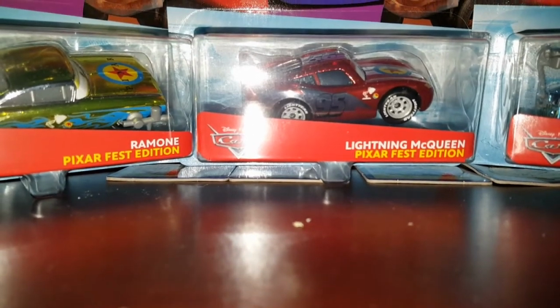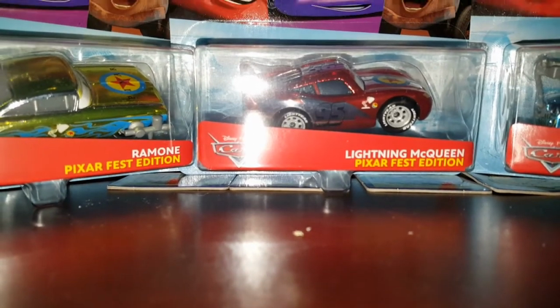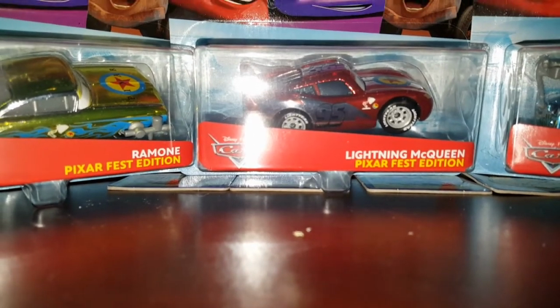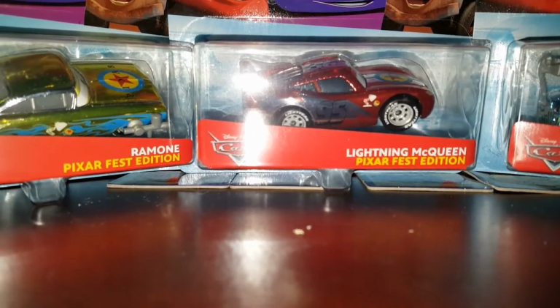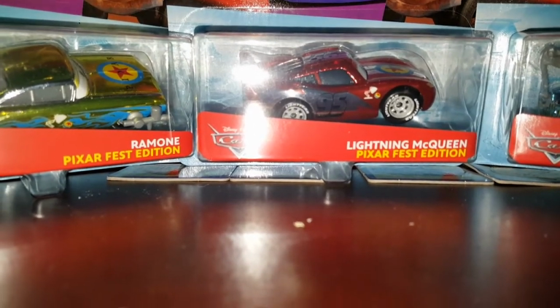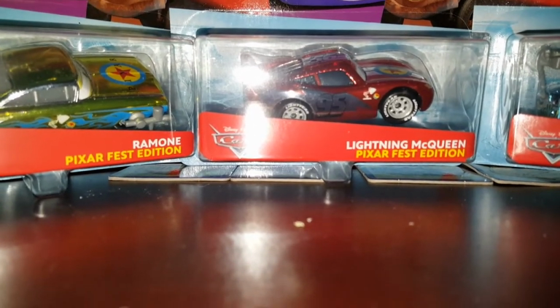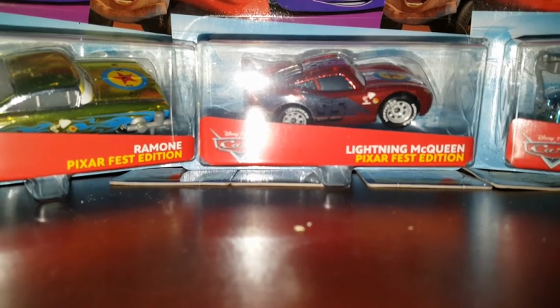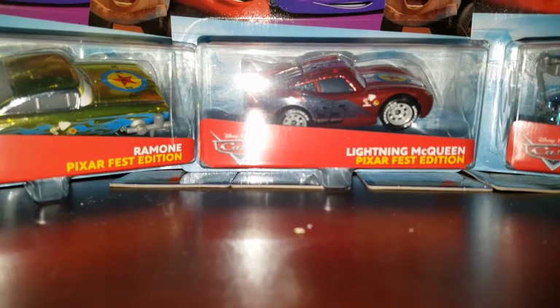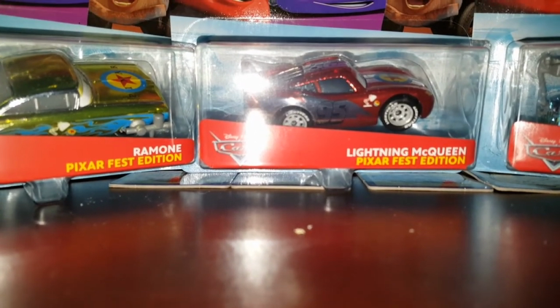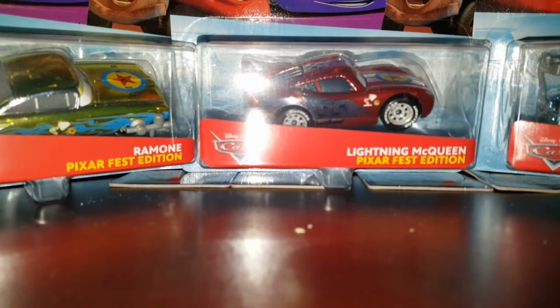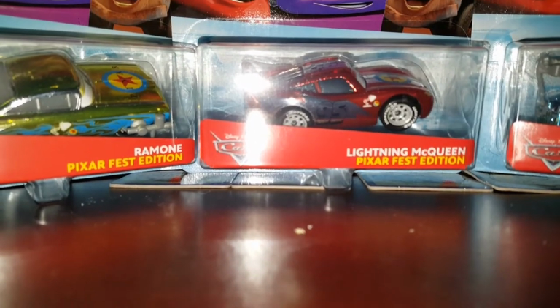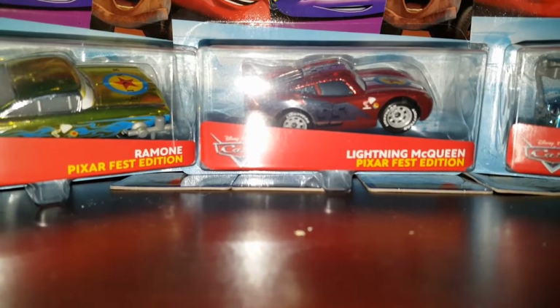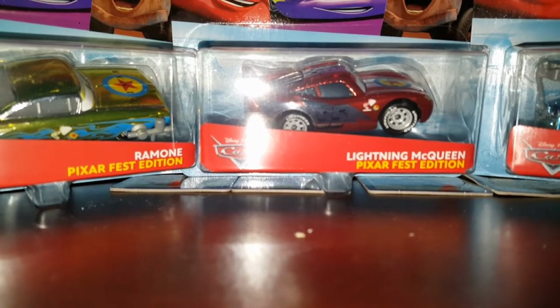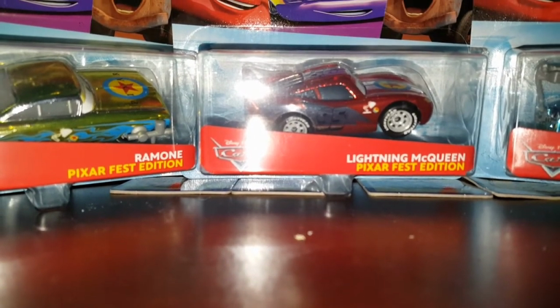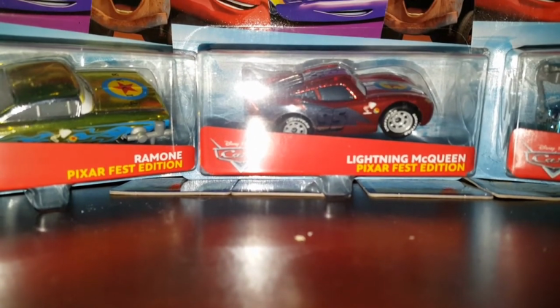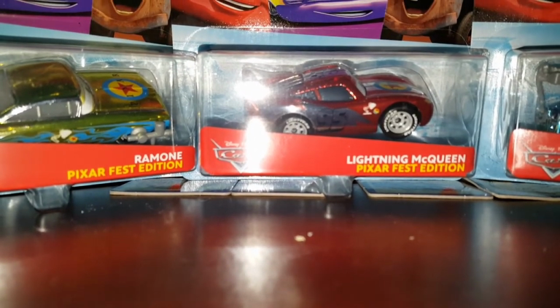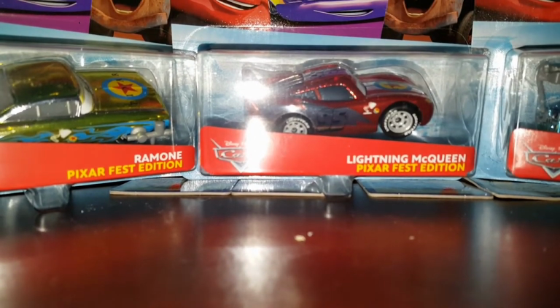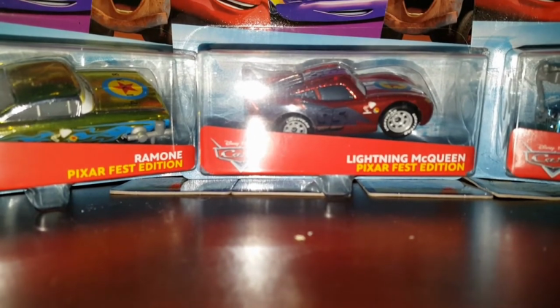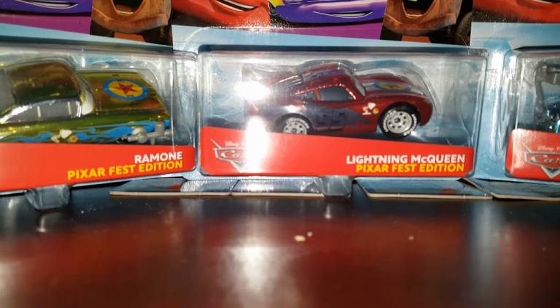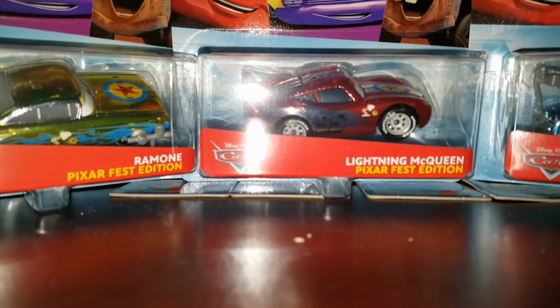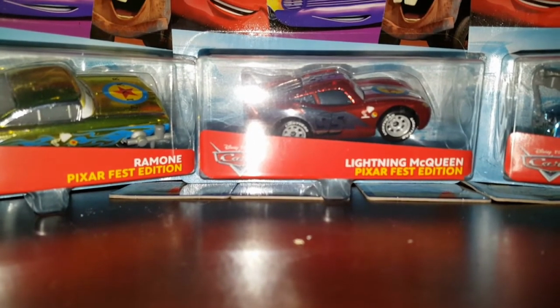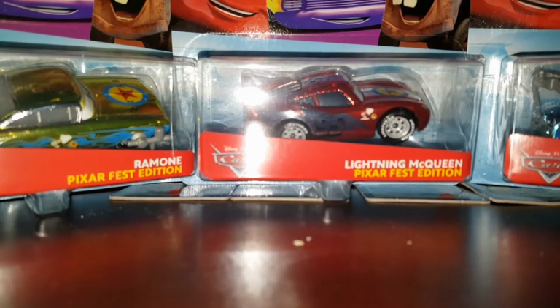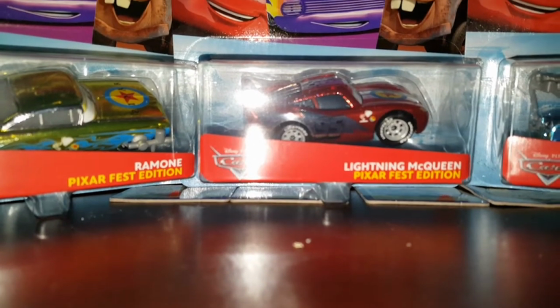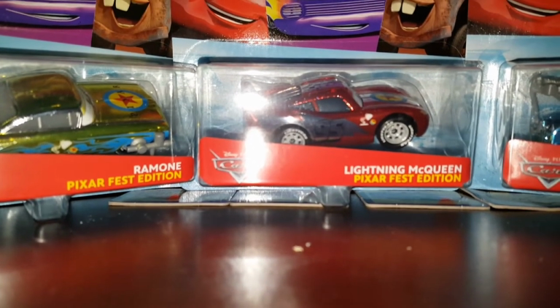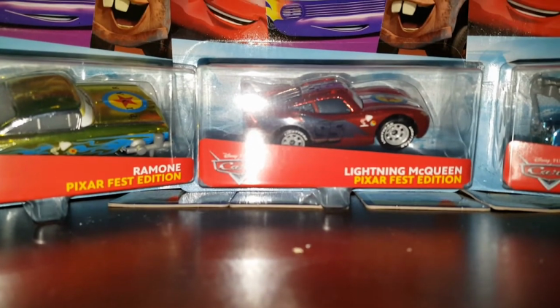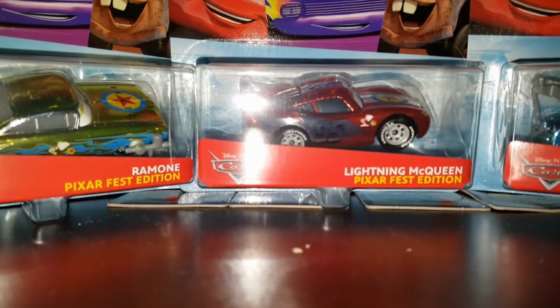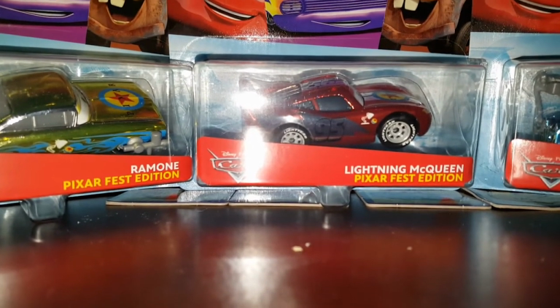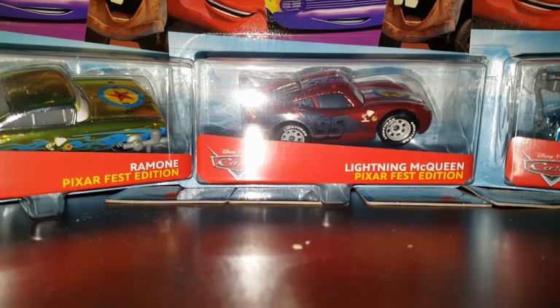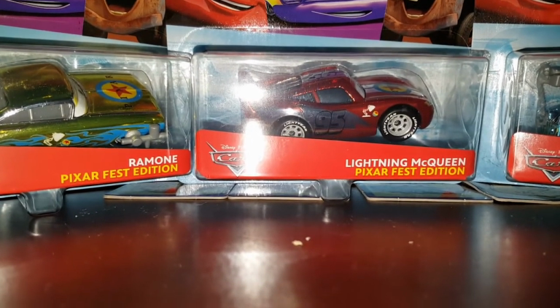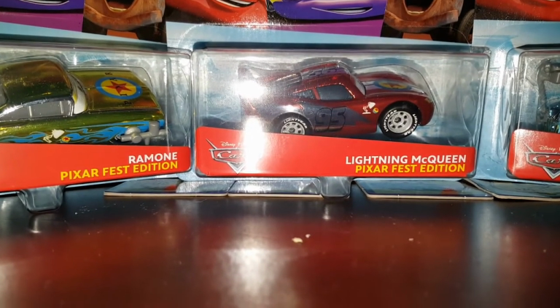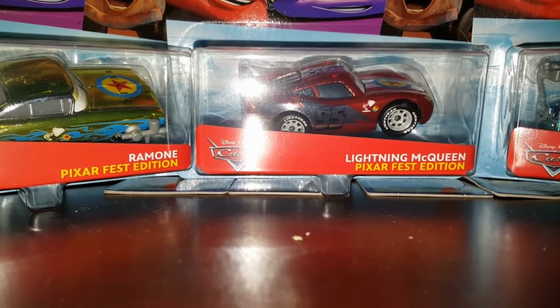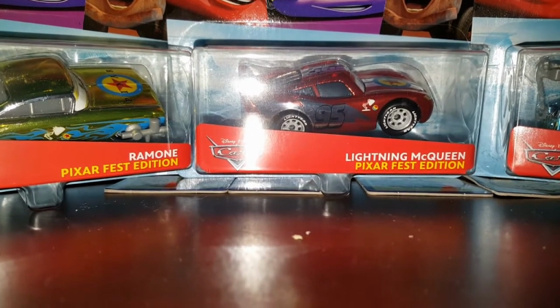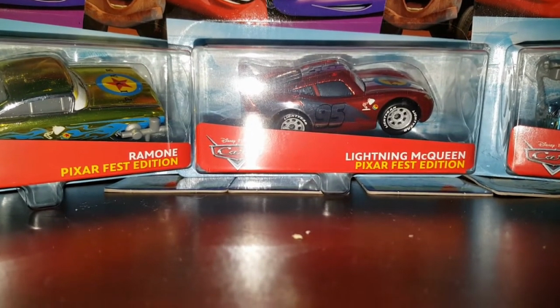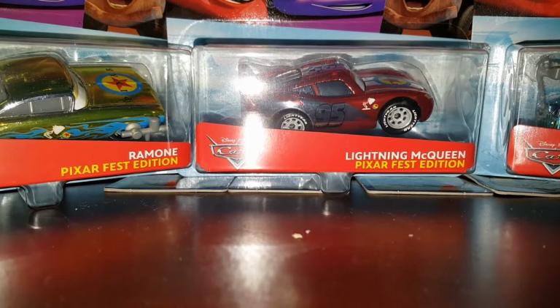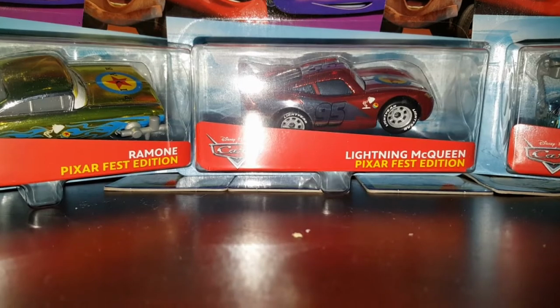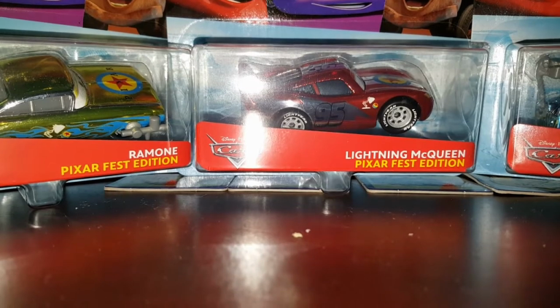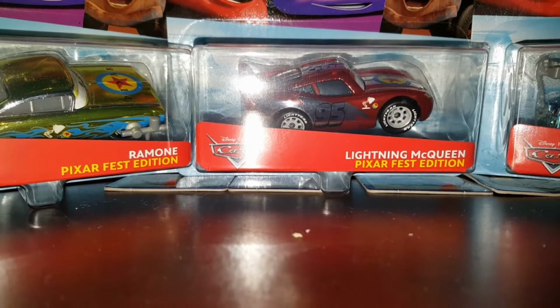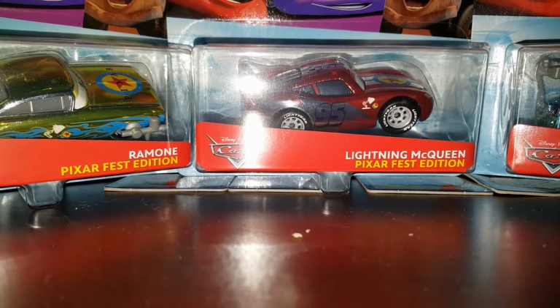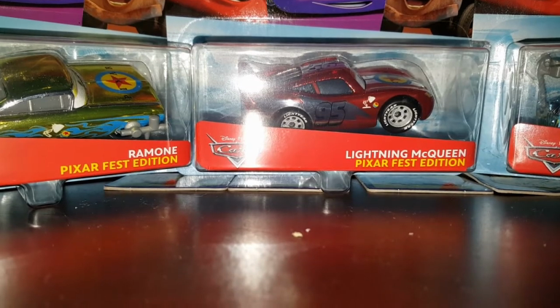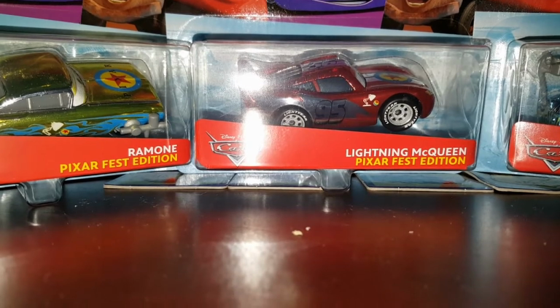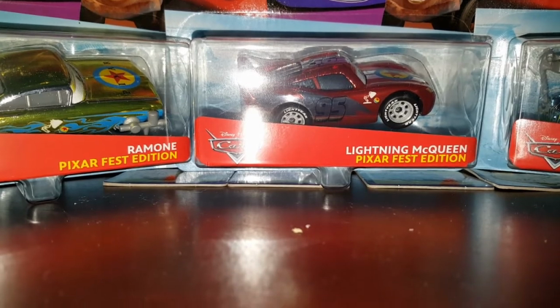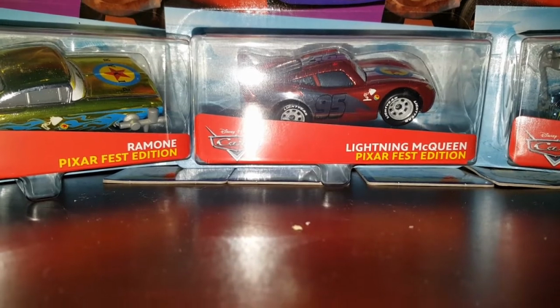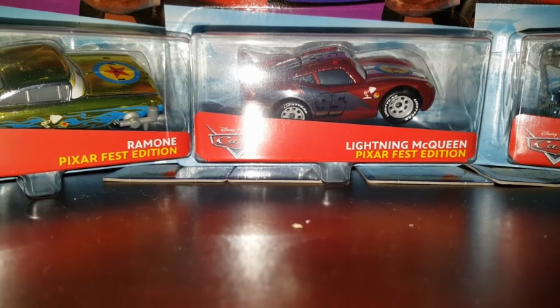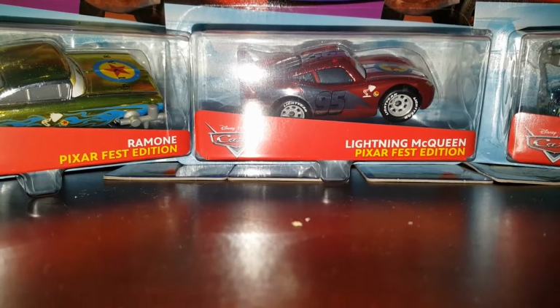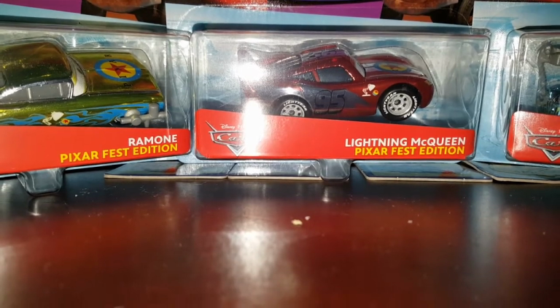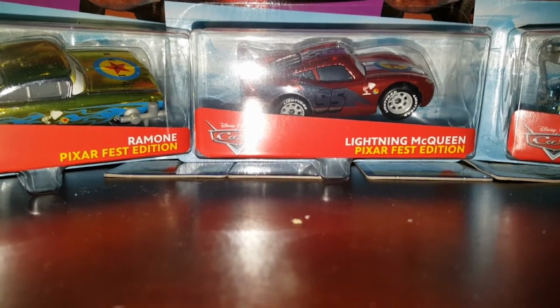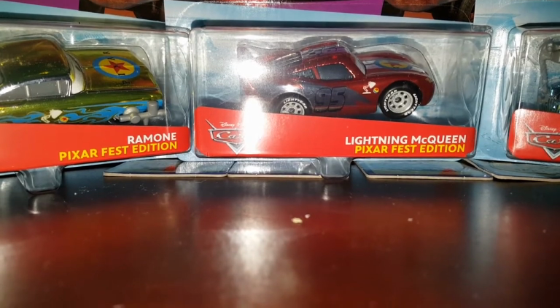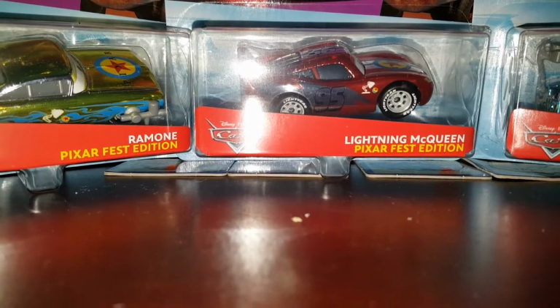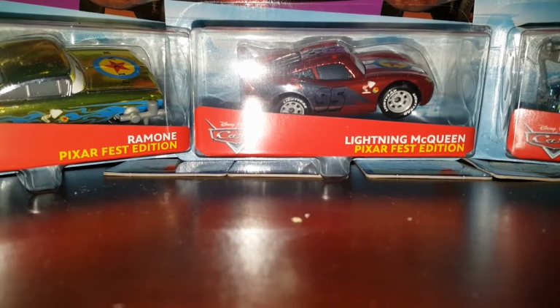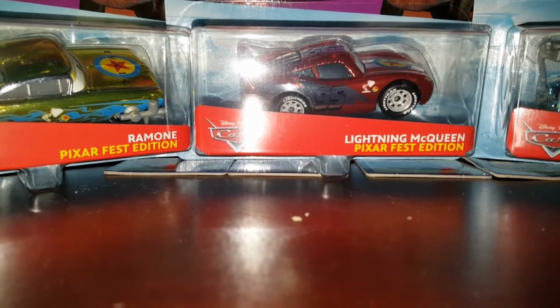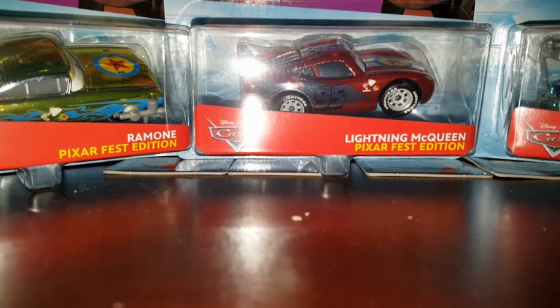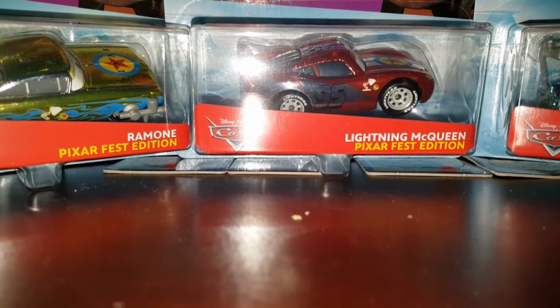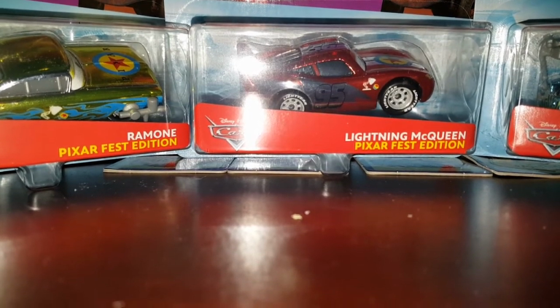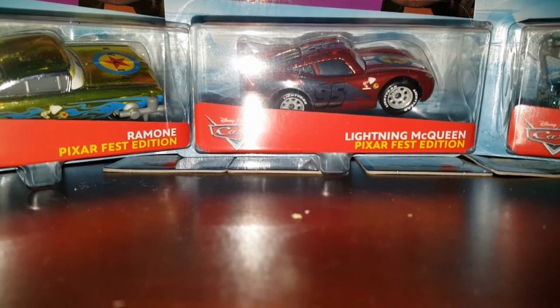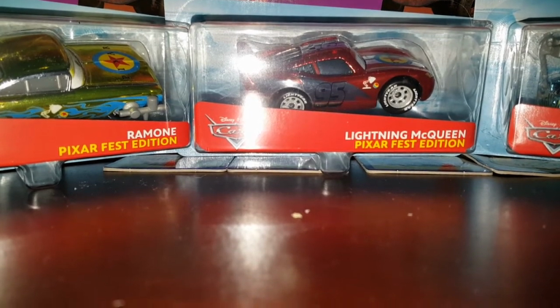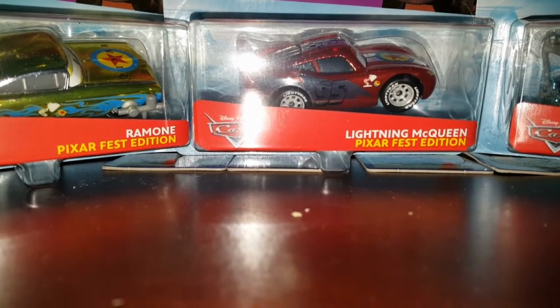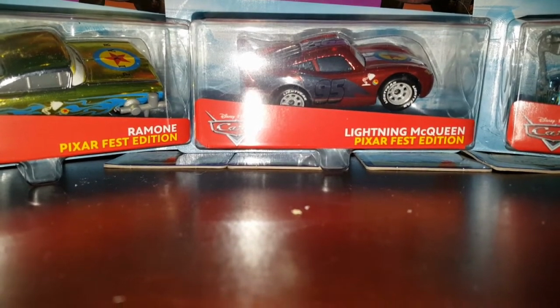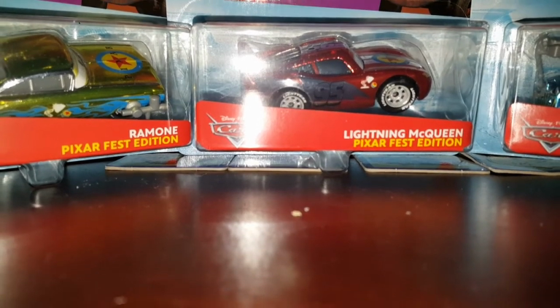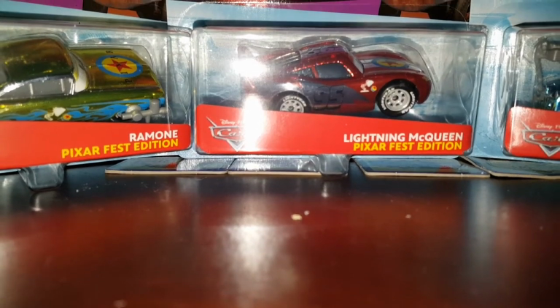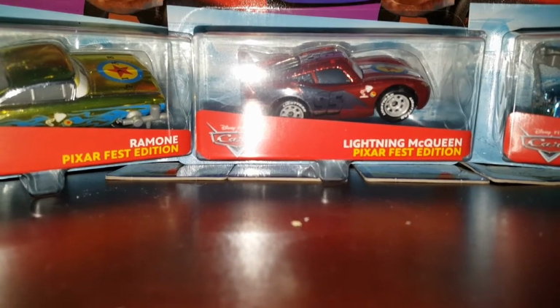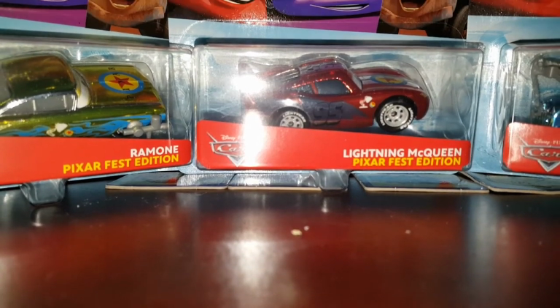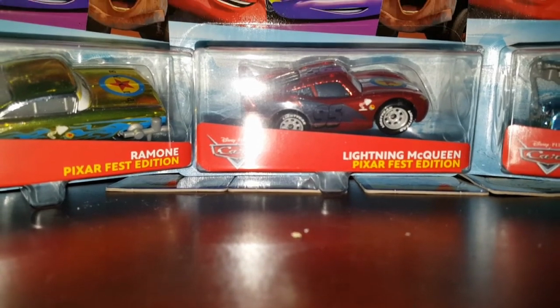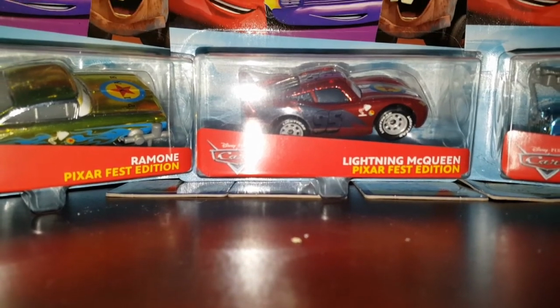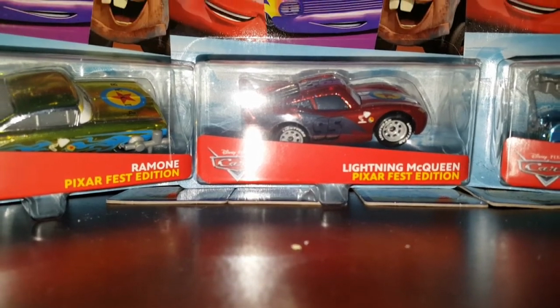I'm pretty sure I'm the second one to do a Pixar Fest review, if I'm not incorrect, so please subscribe.